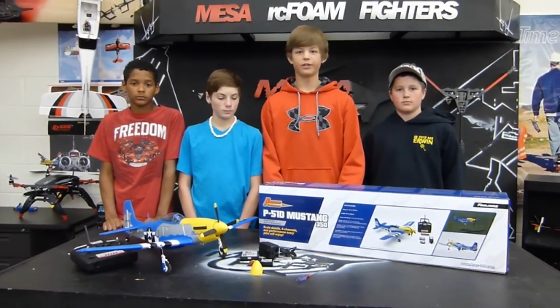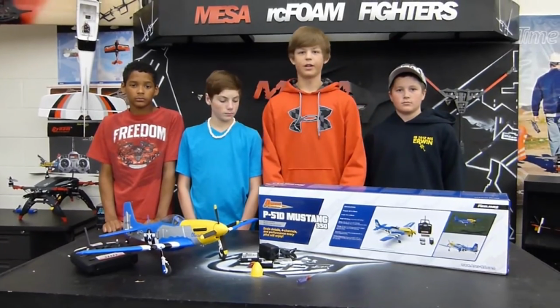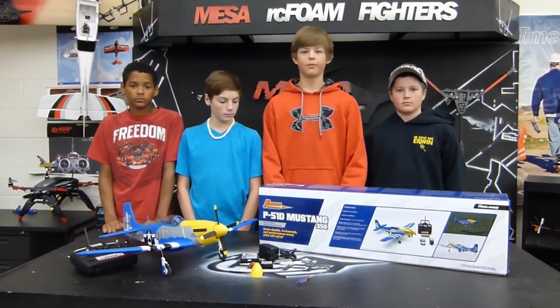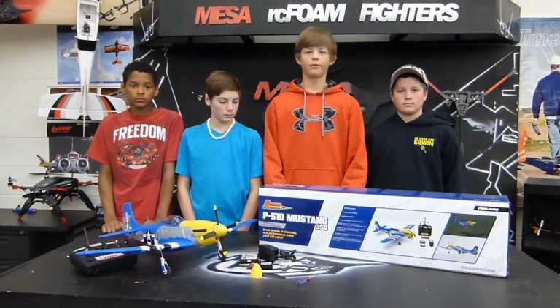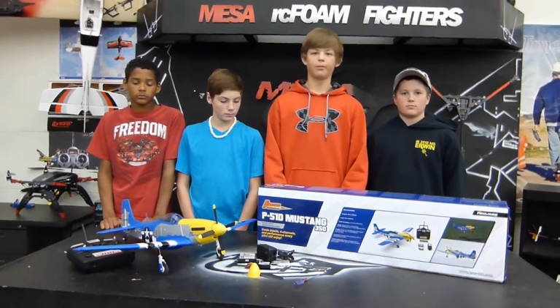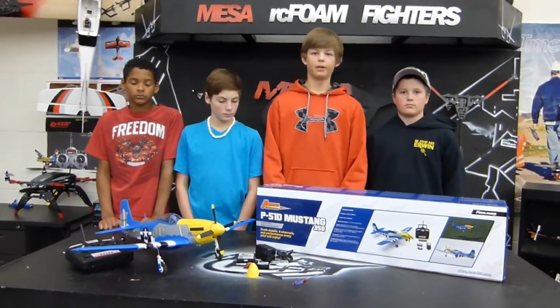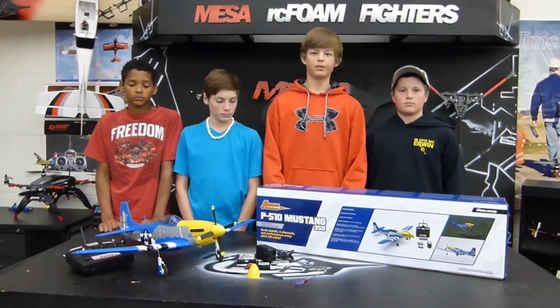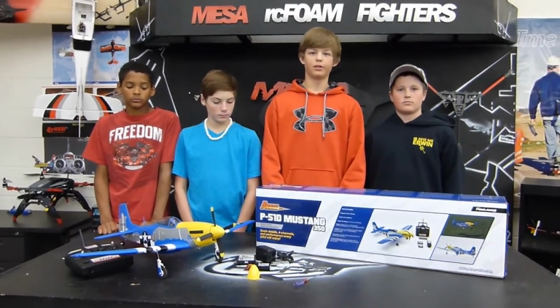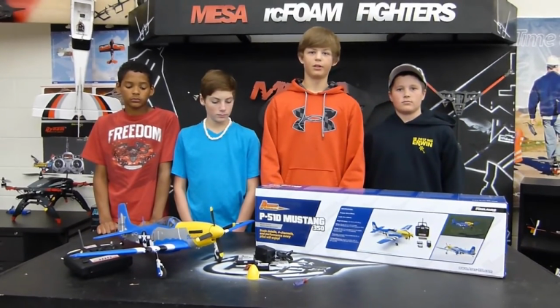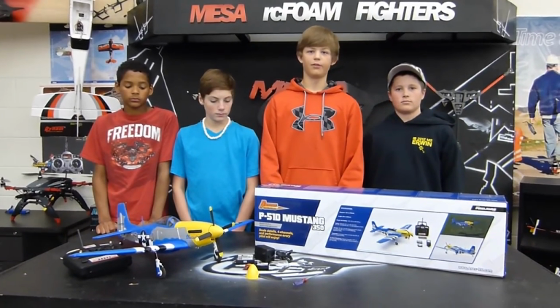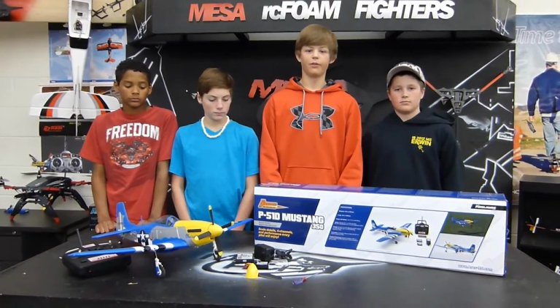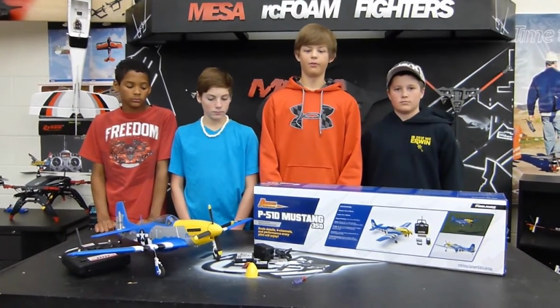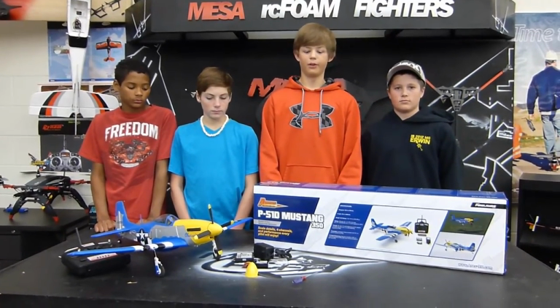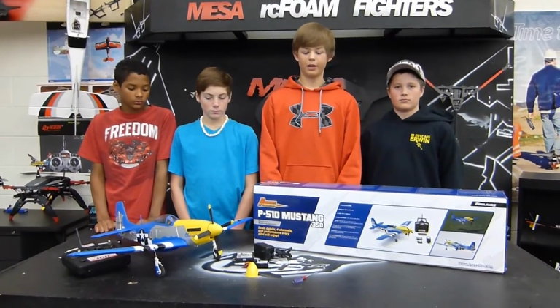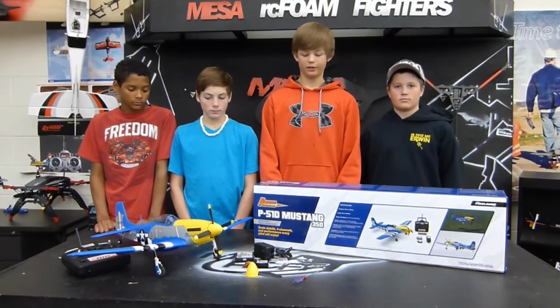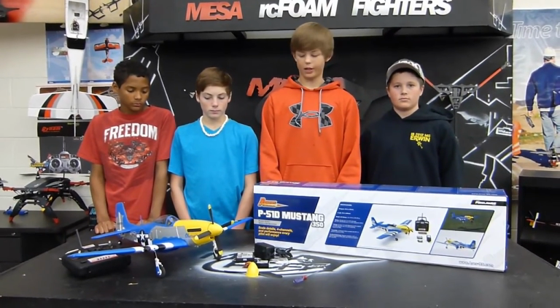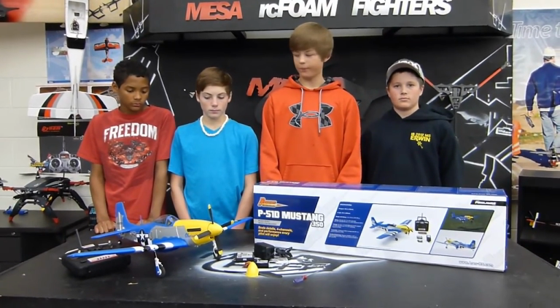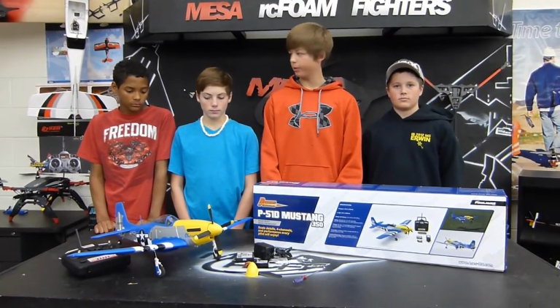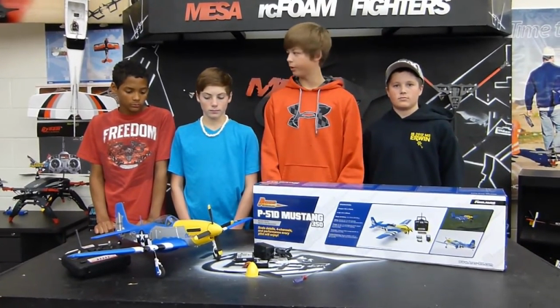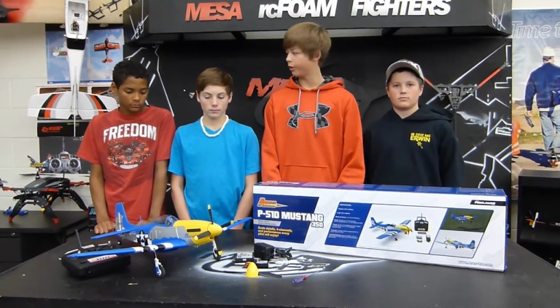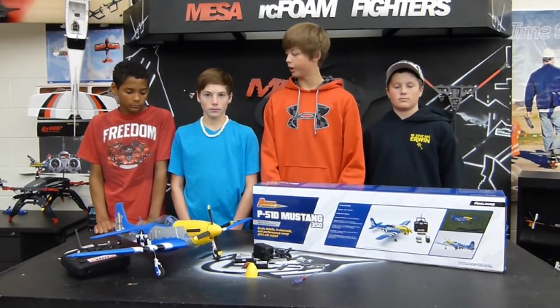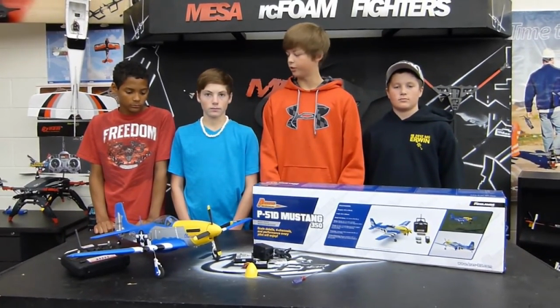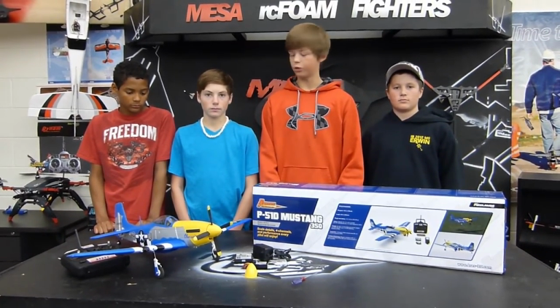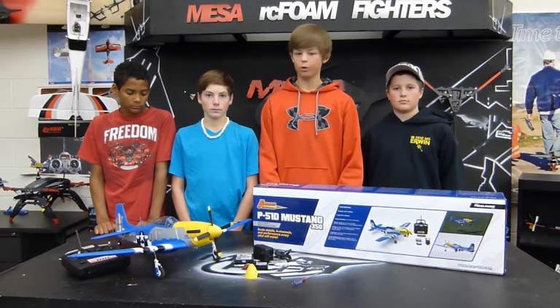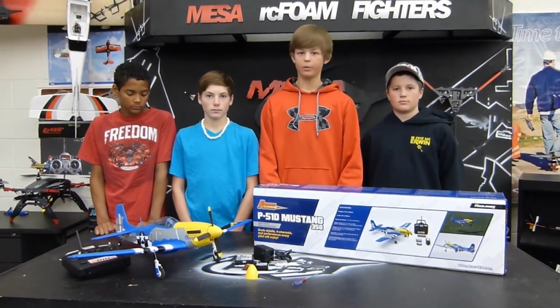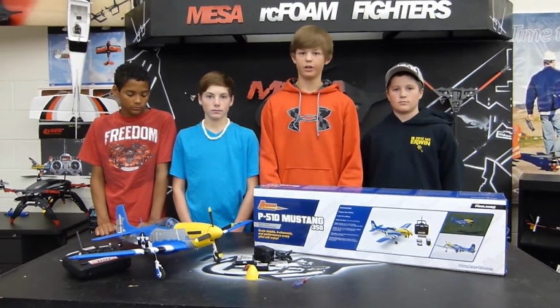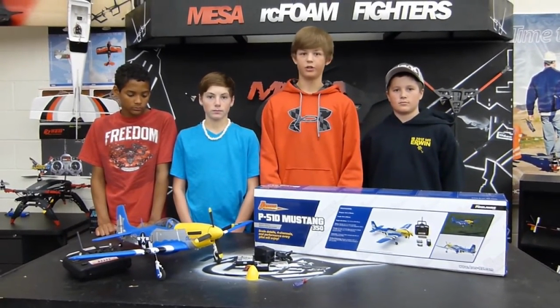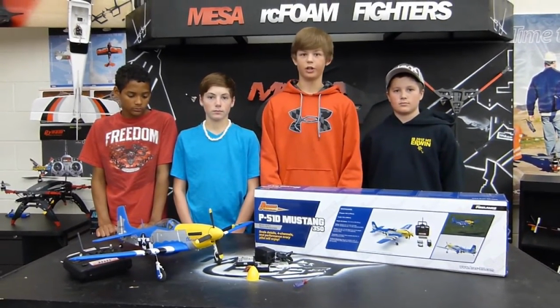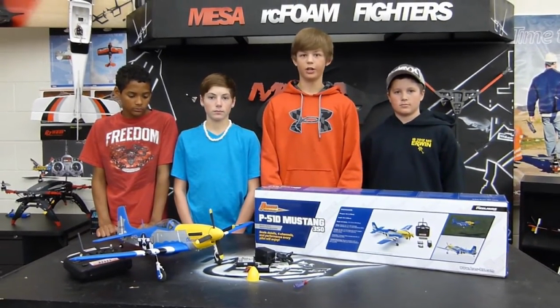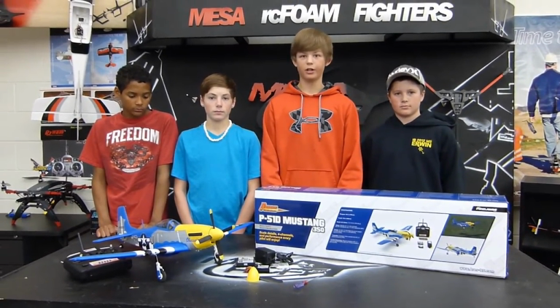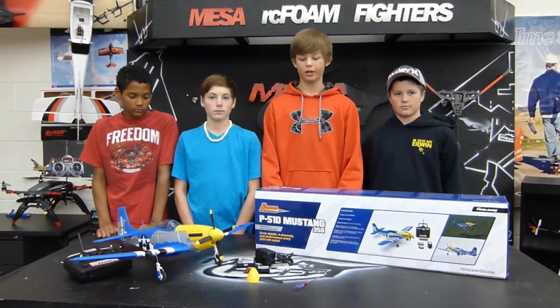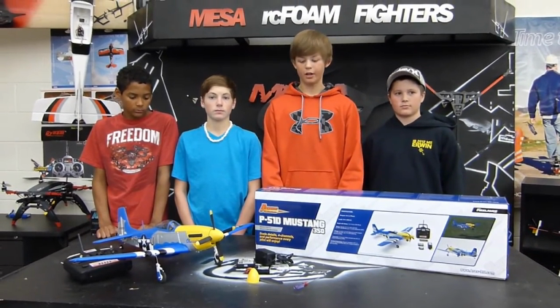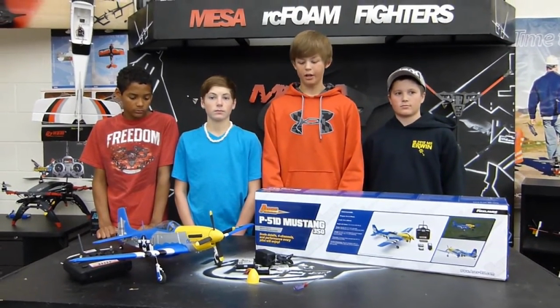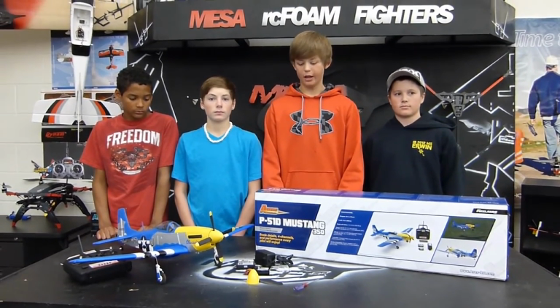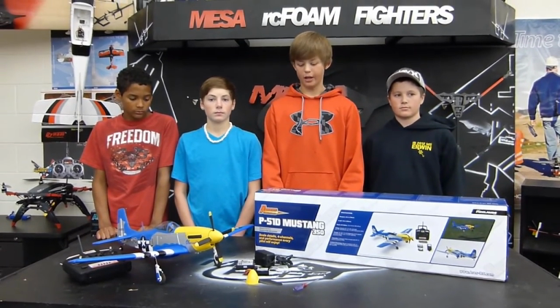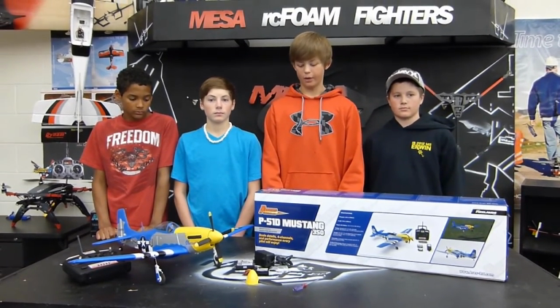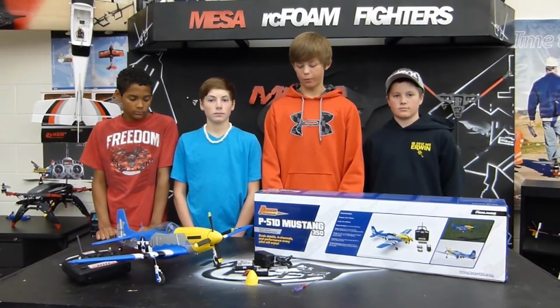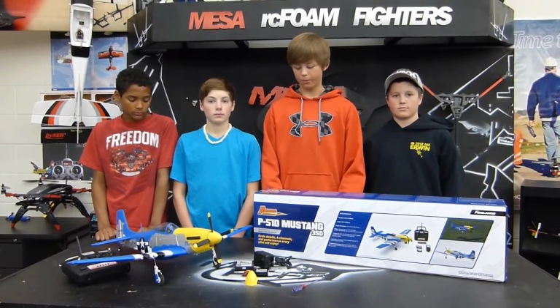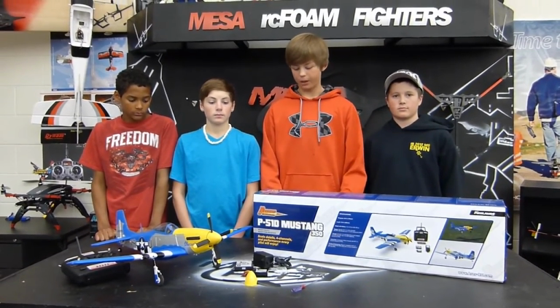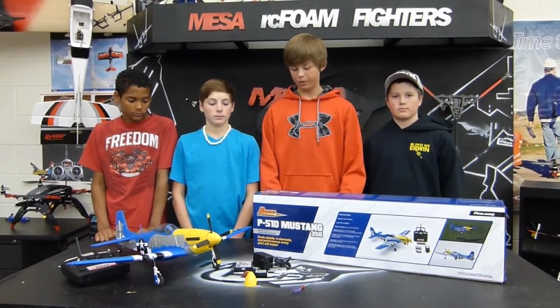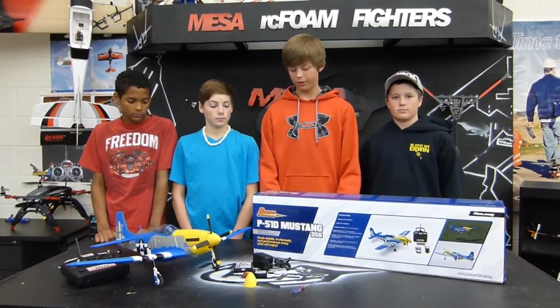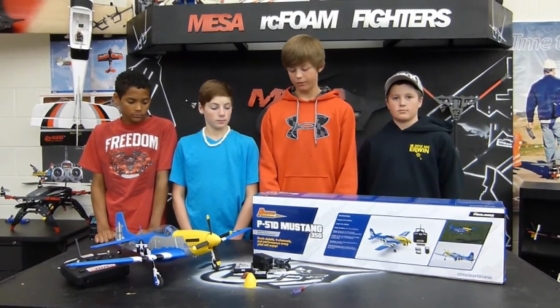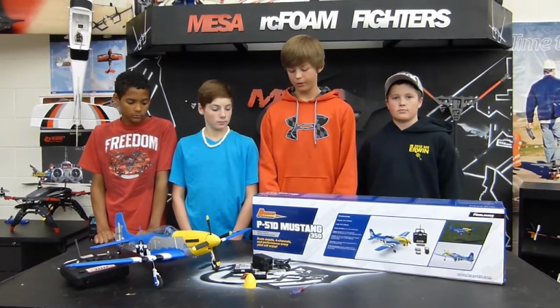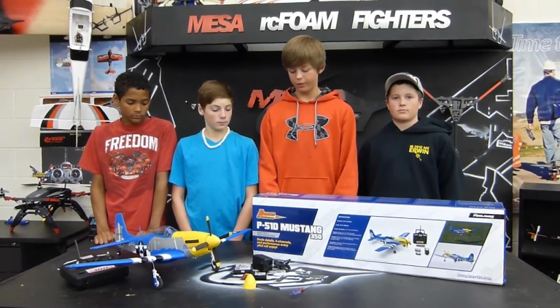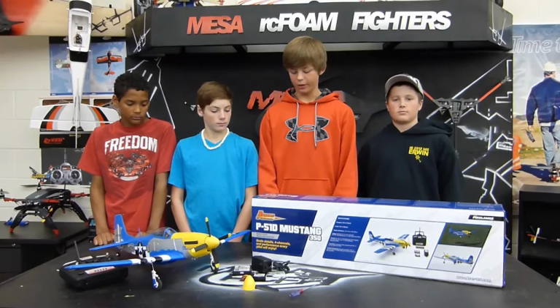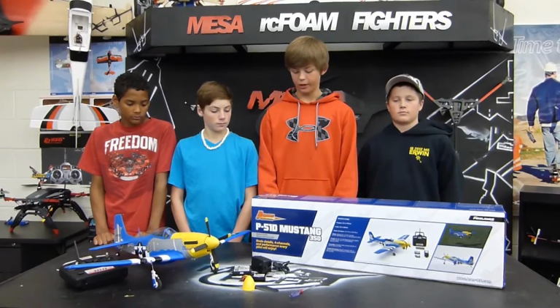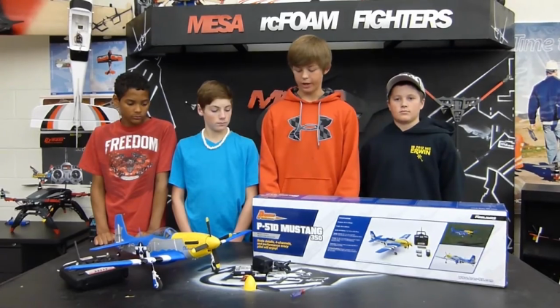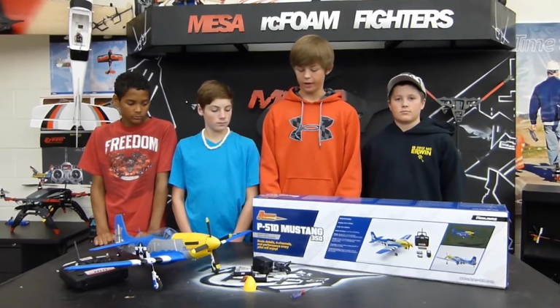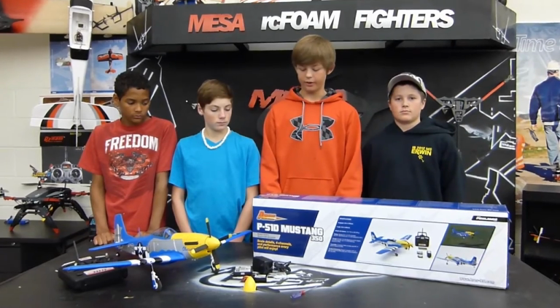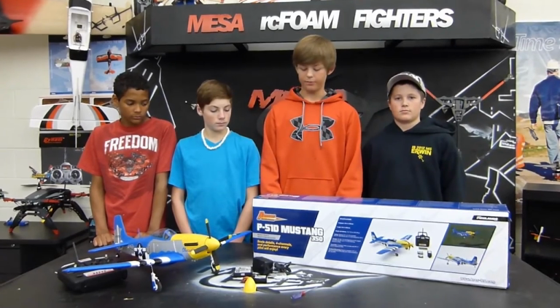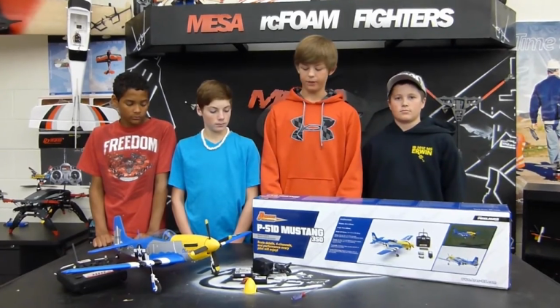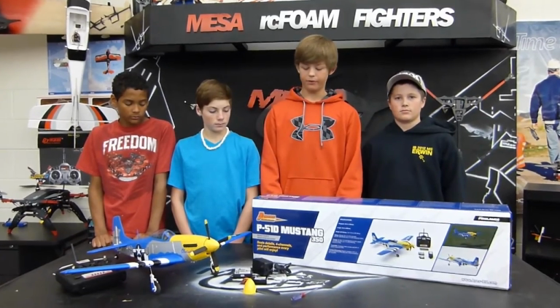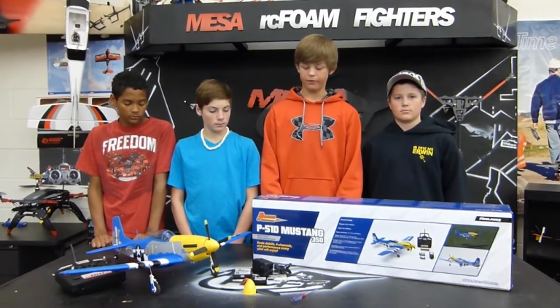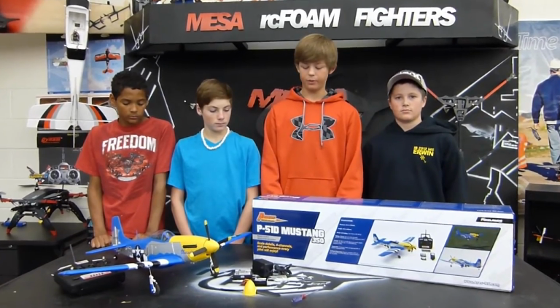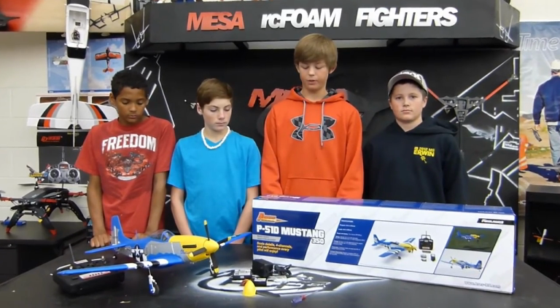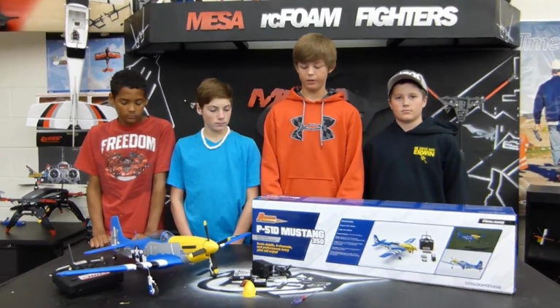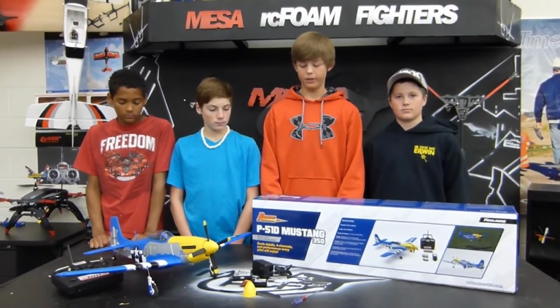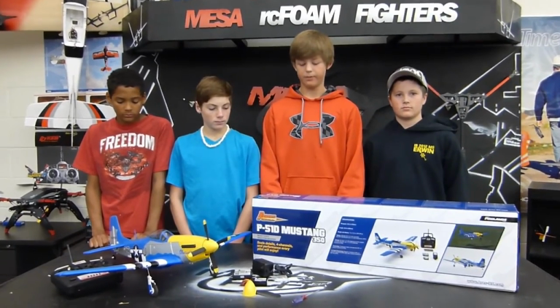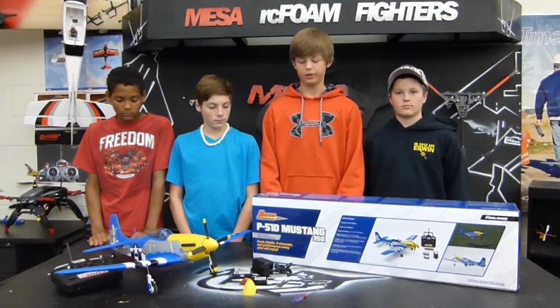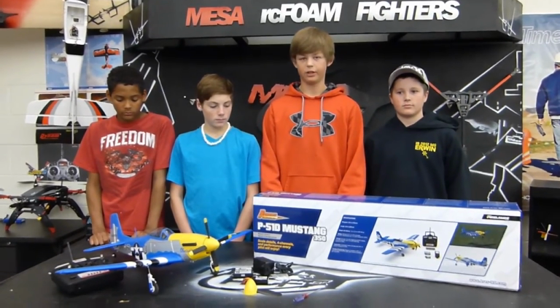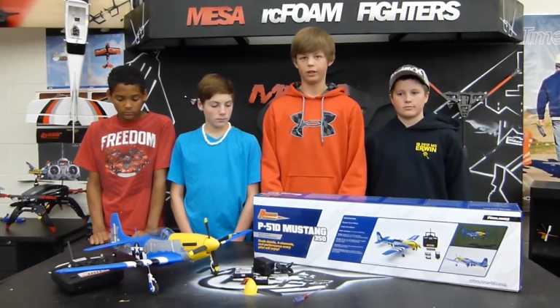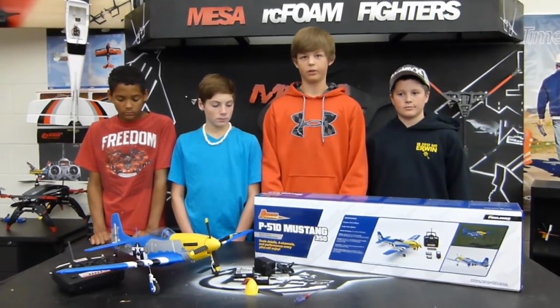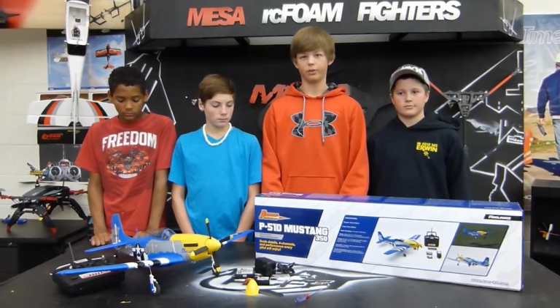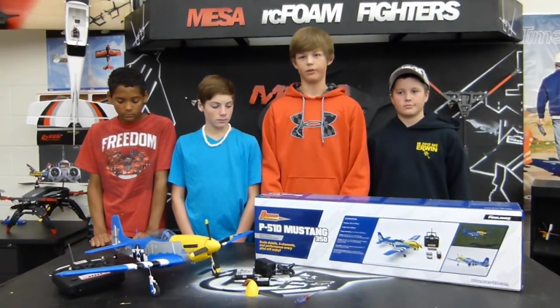It's Sam from Mesa RCF Foam Fighters, and I'm here with Chris, Colby, and Jake, and we're proud to review the Ares P-51D Mustang 350.